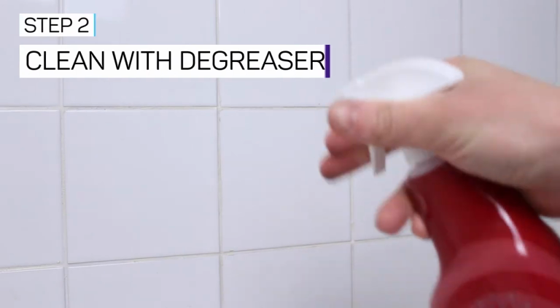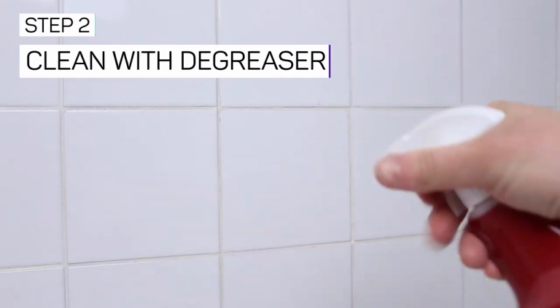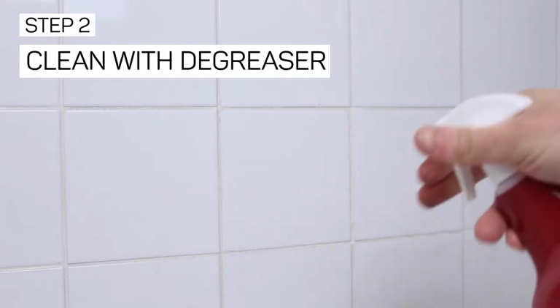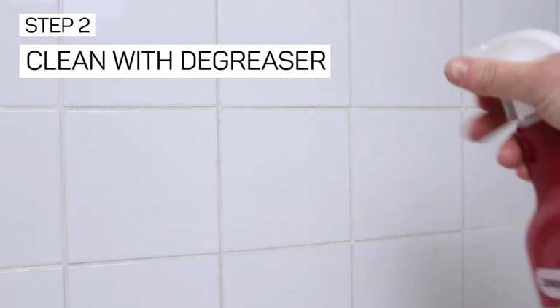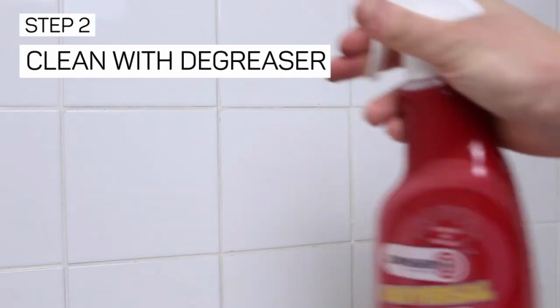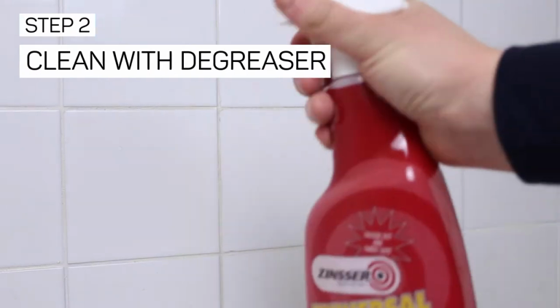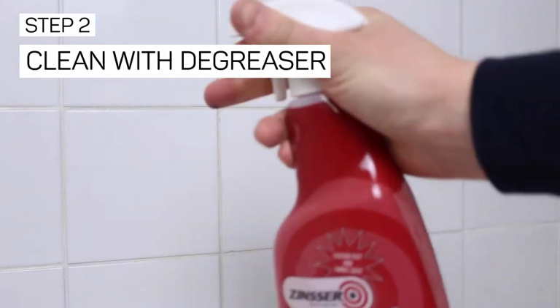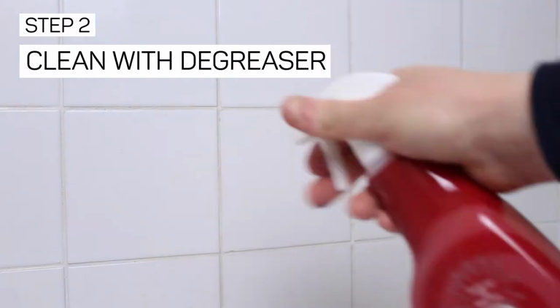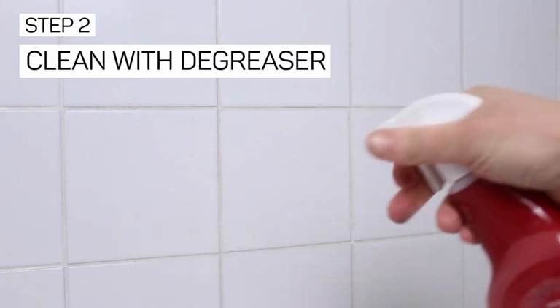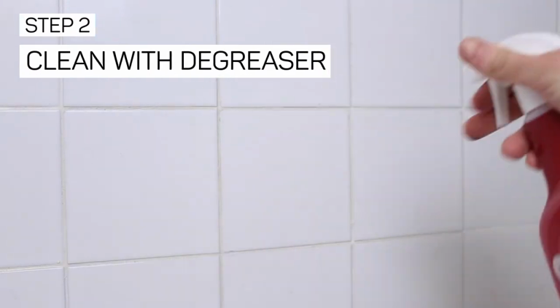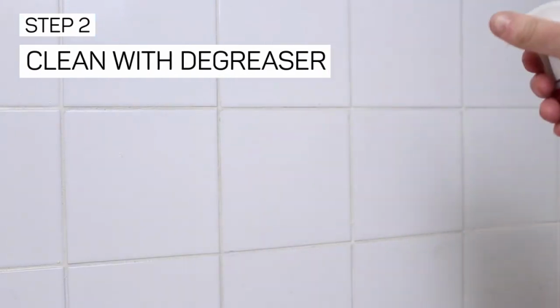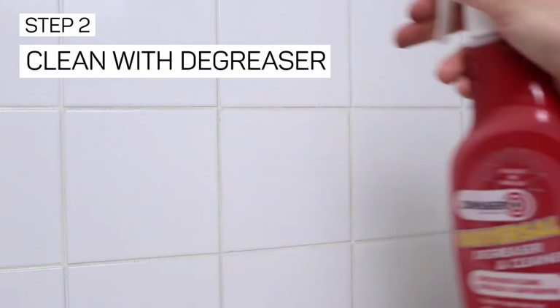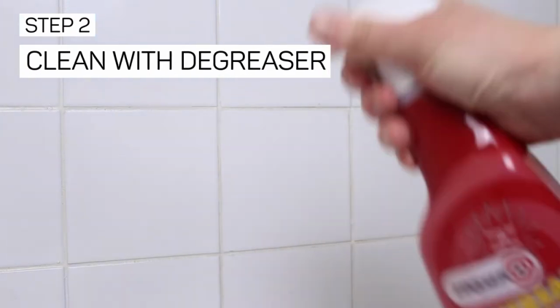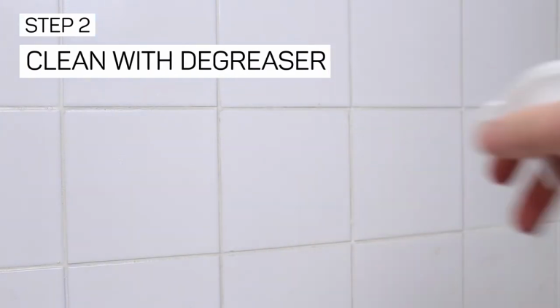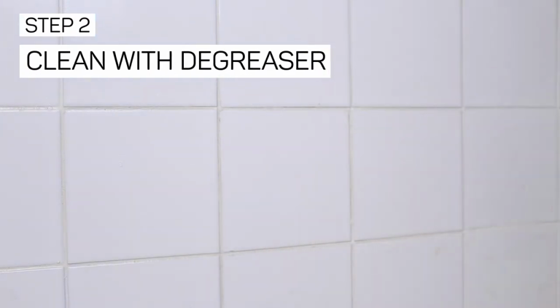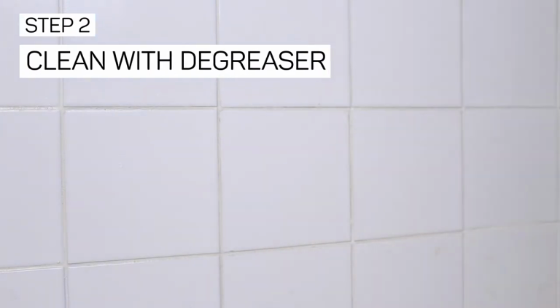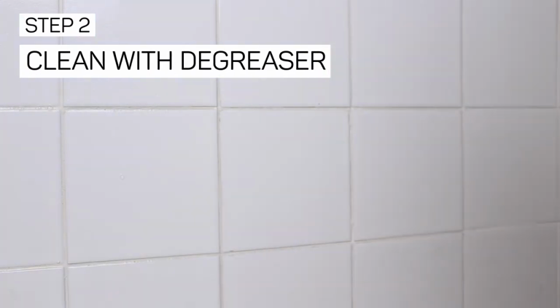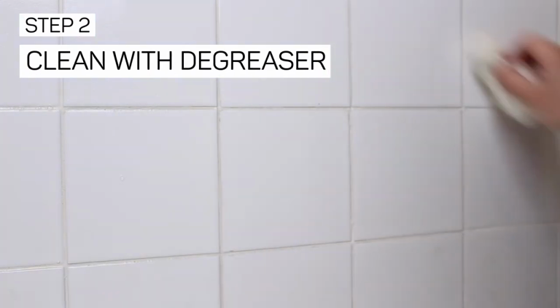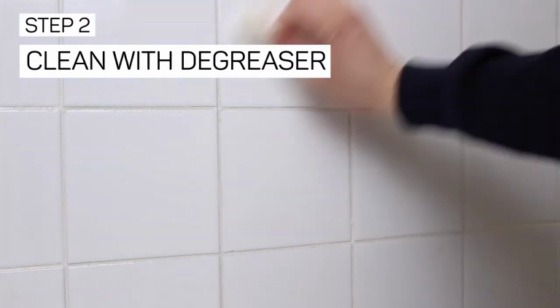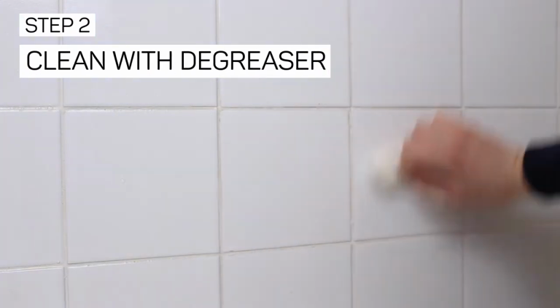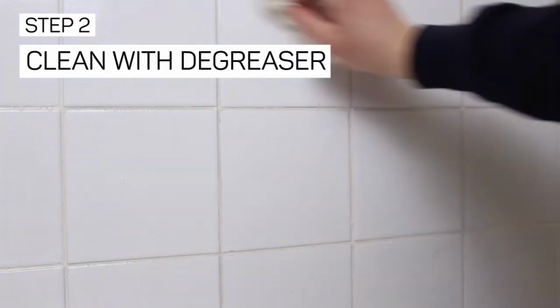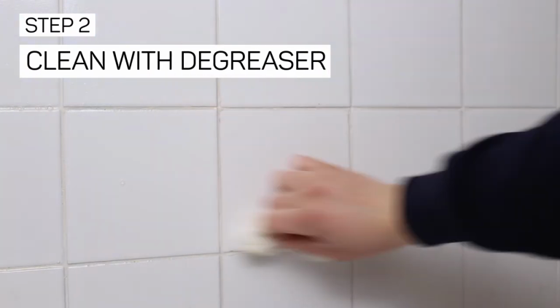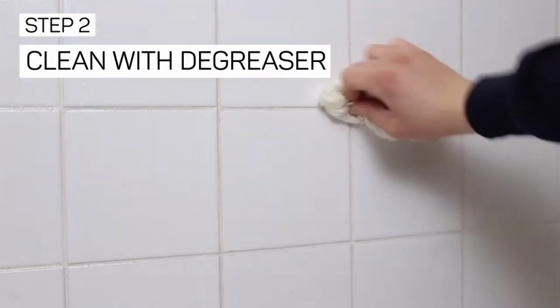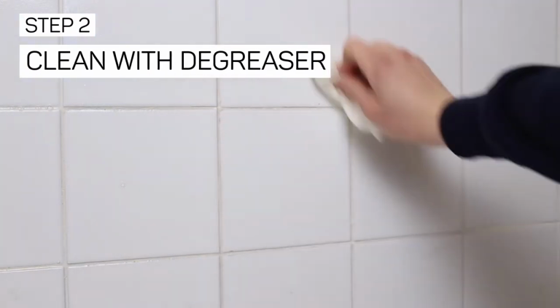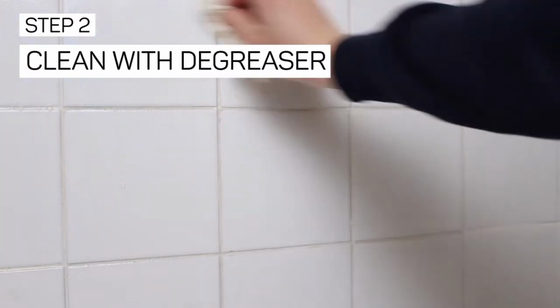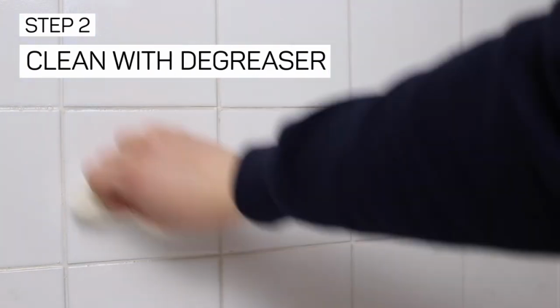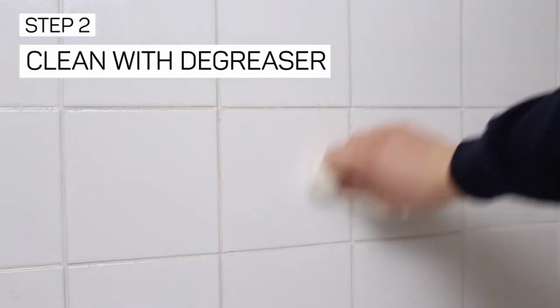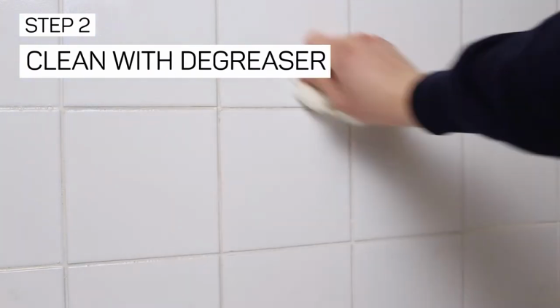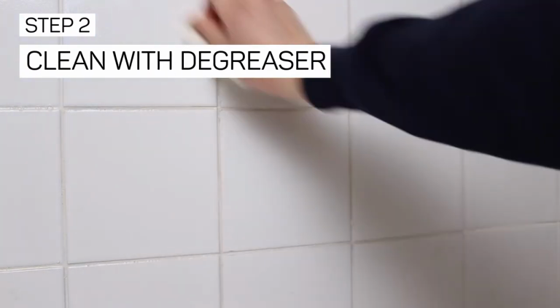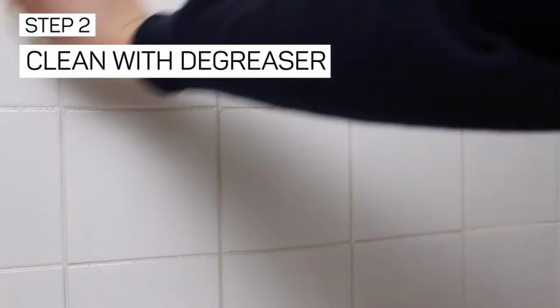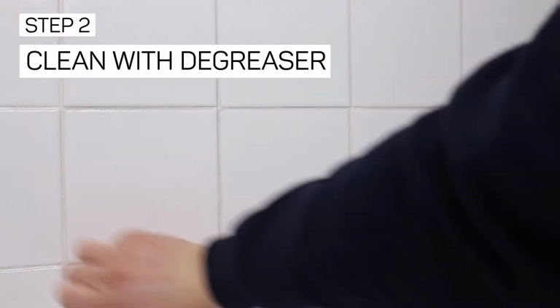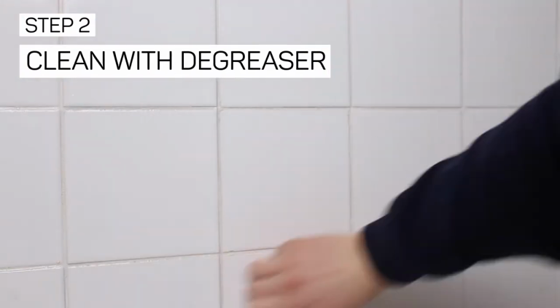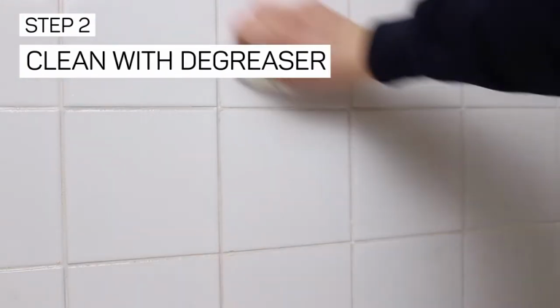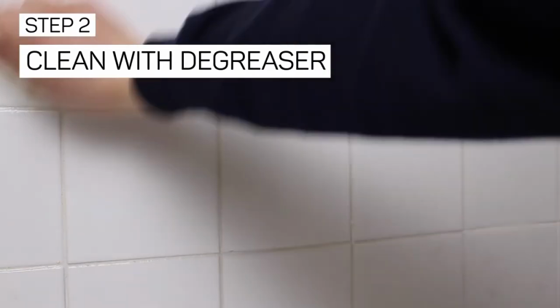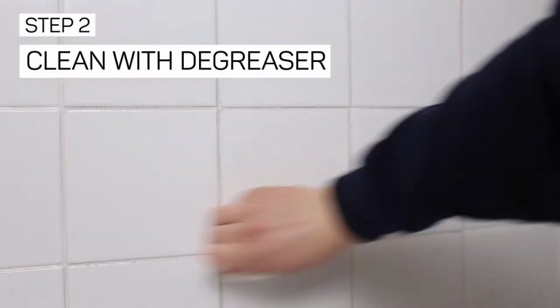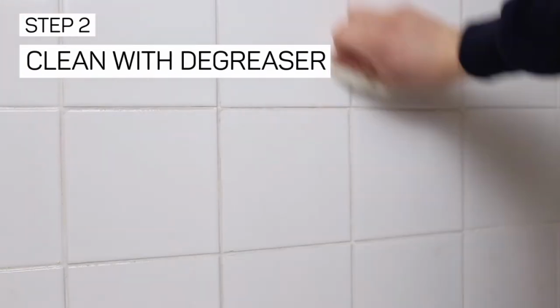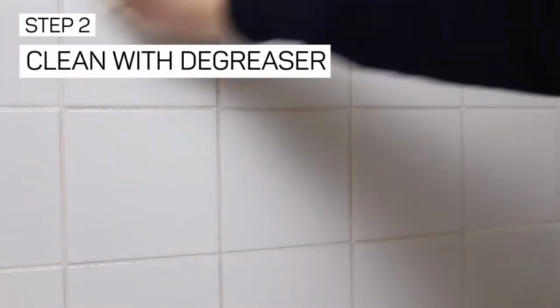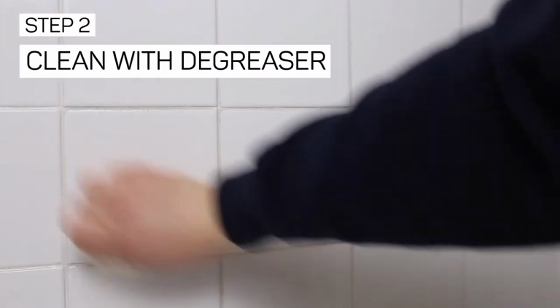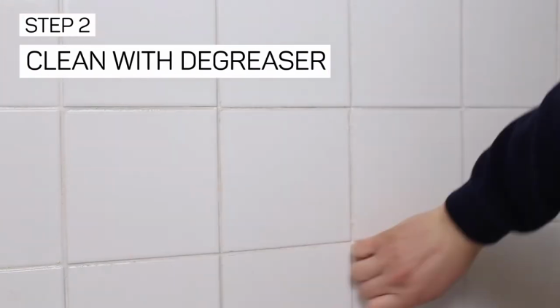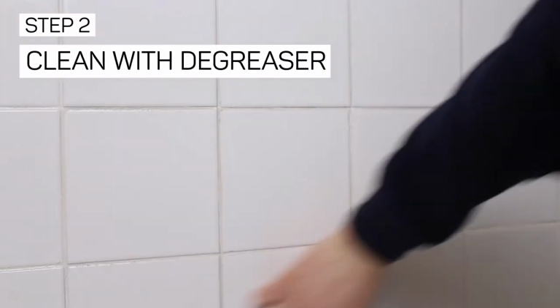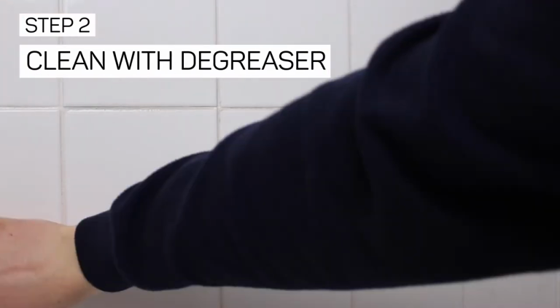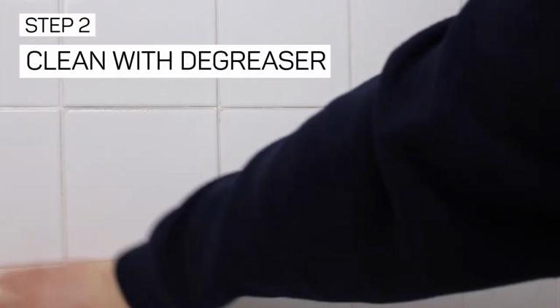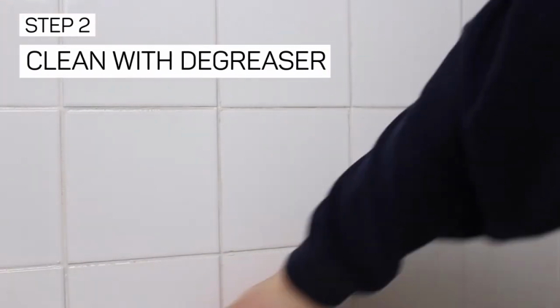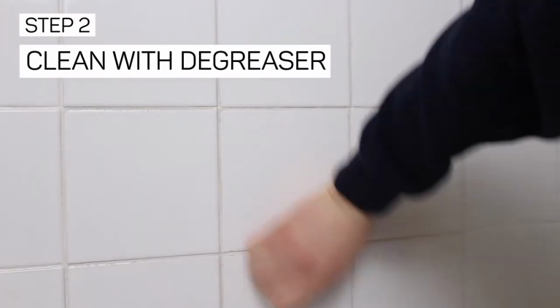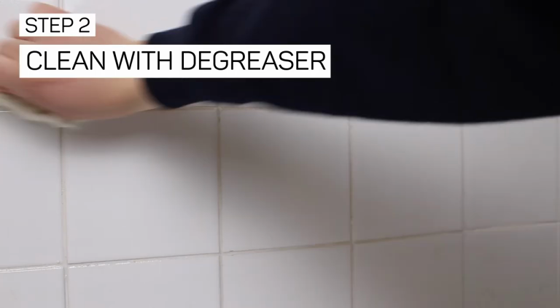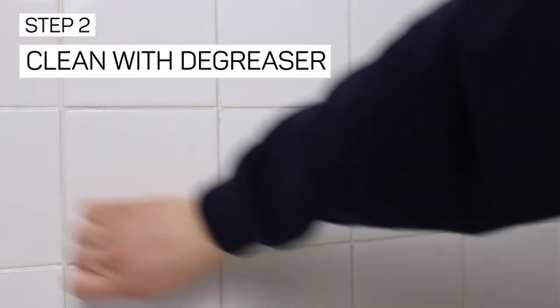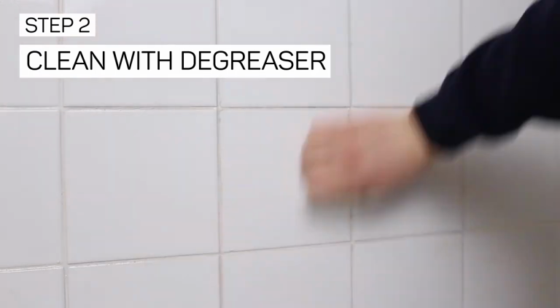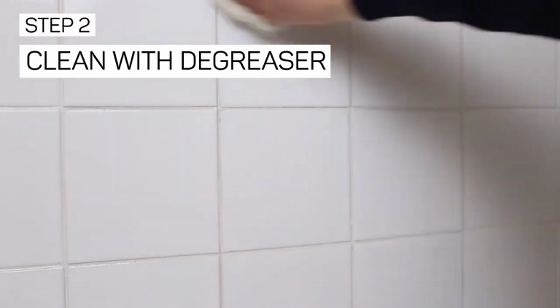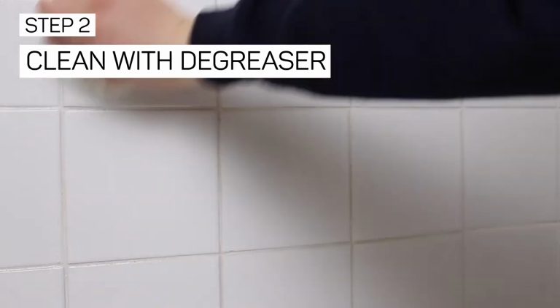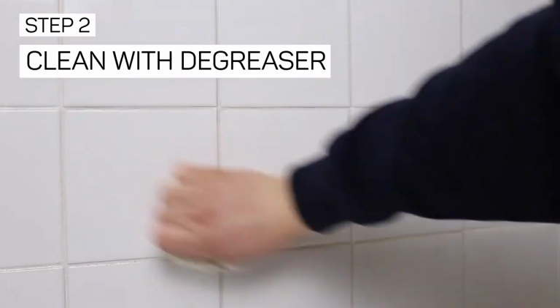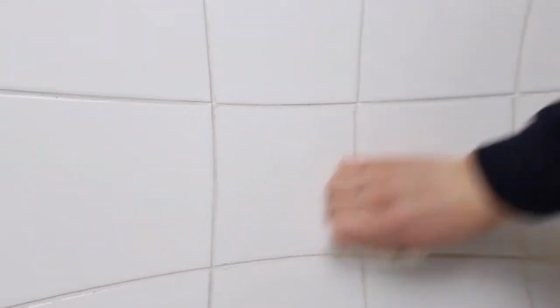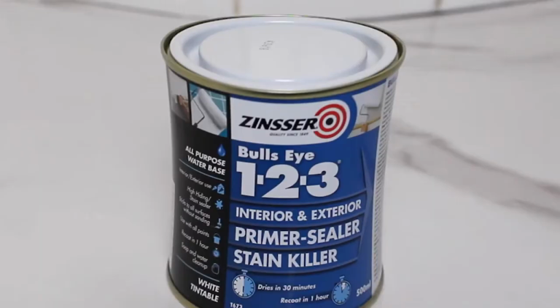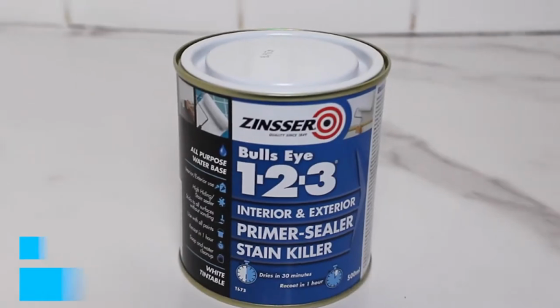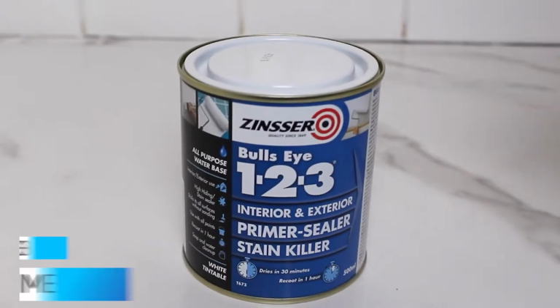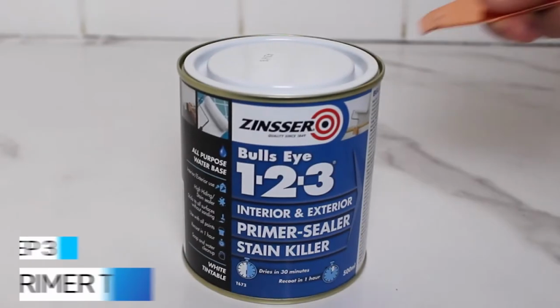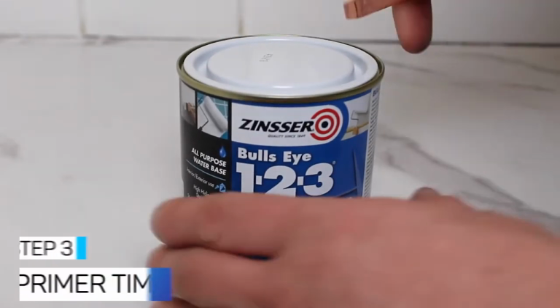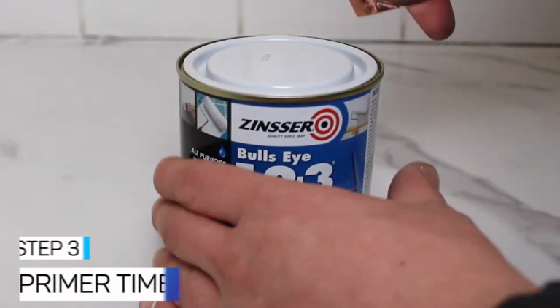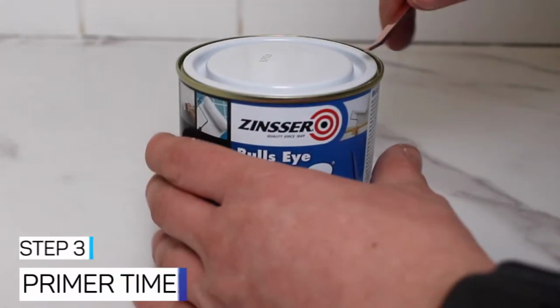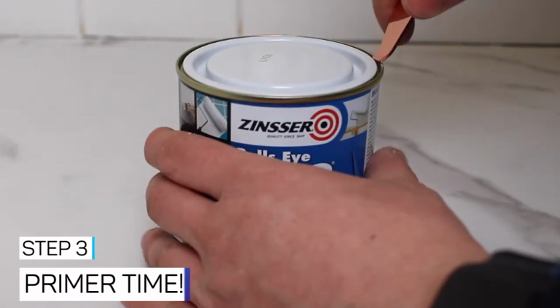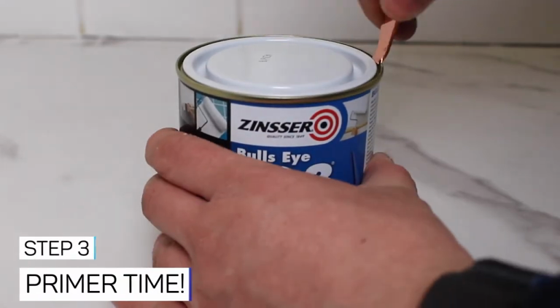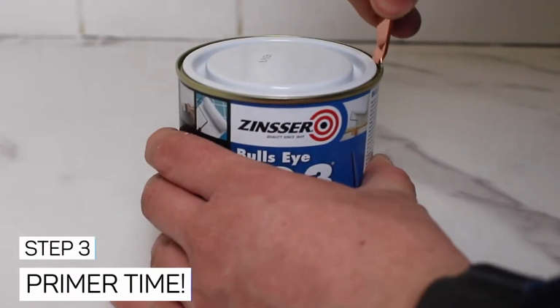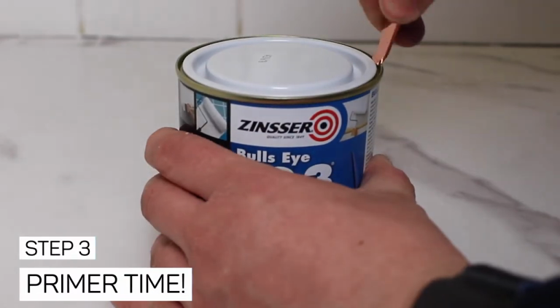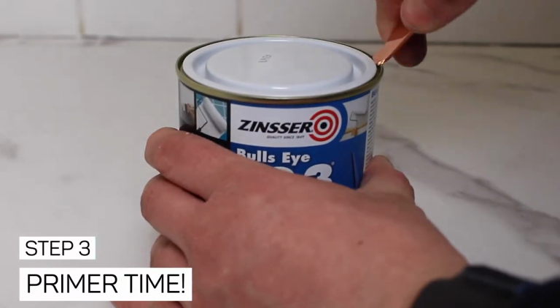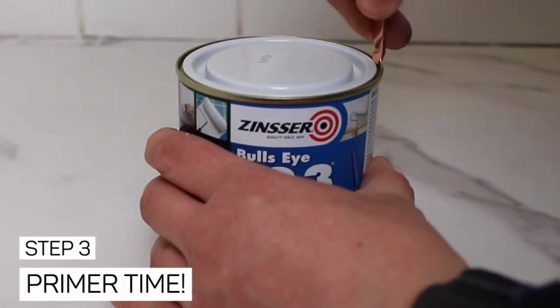Next up is the de-greaser. This is fantastic for removing anything from the surface, and this is a really important step before applying your Bullseye 123 Primer.